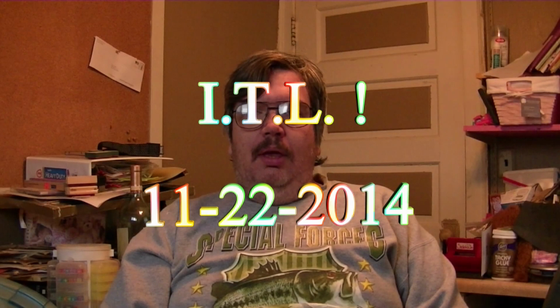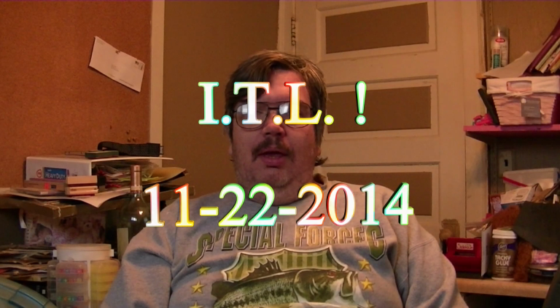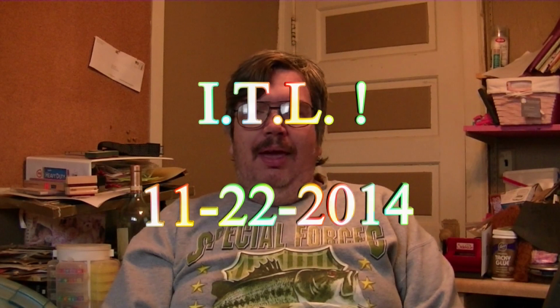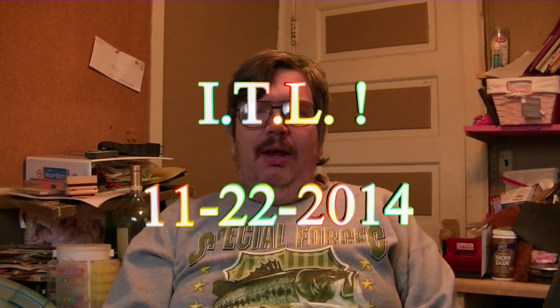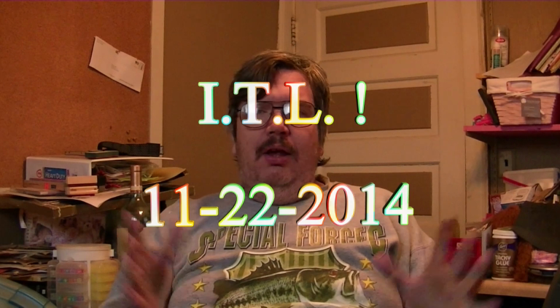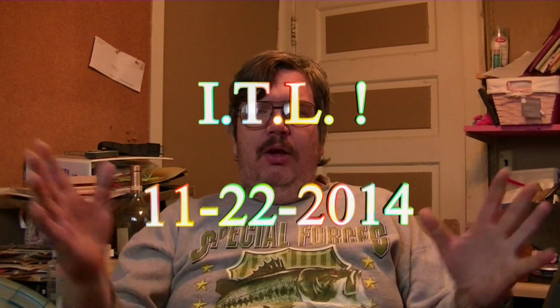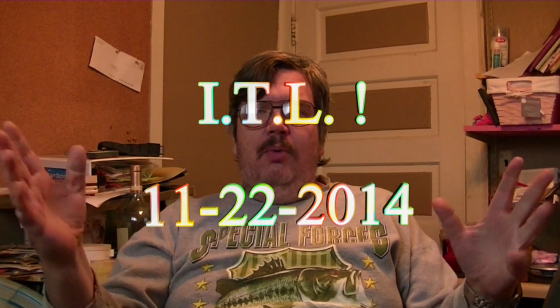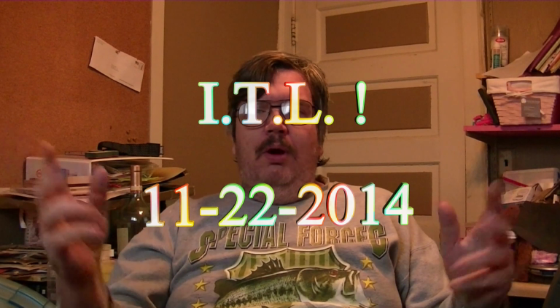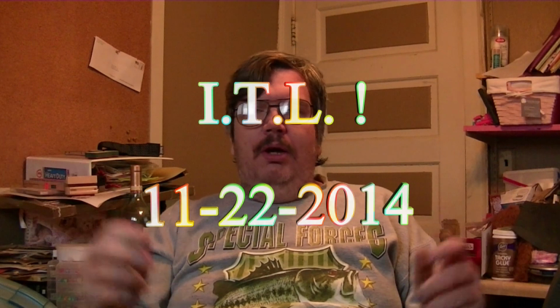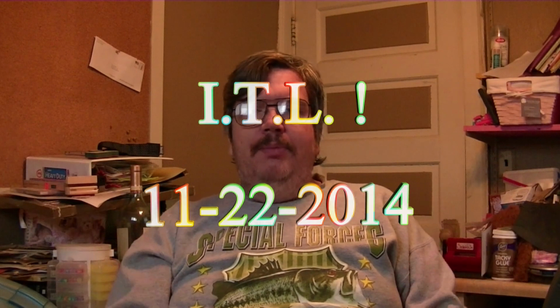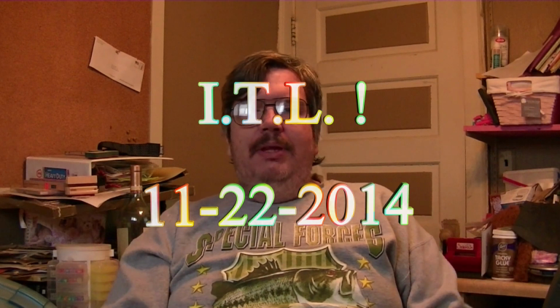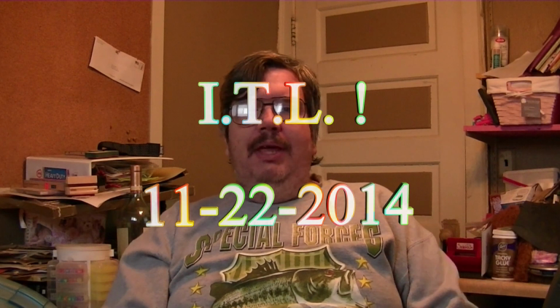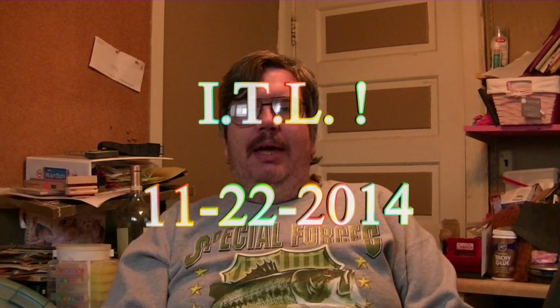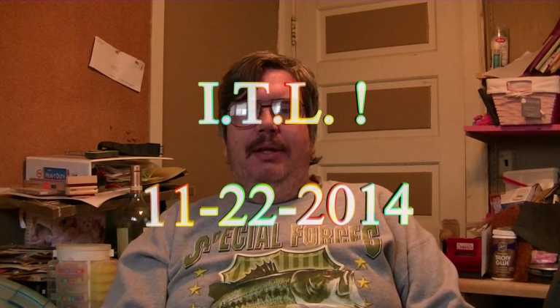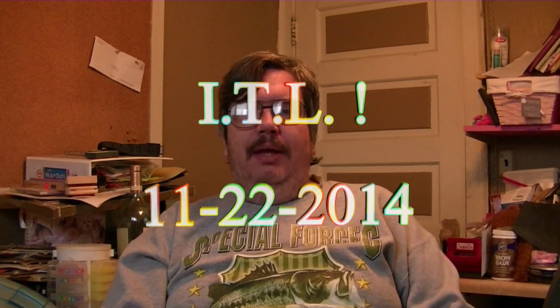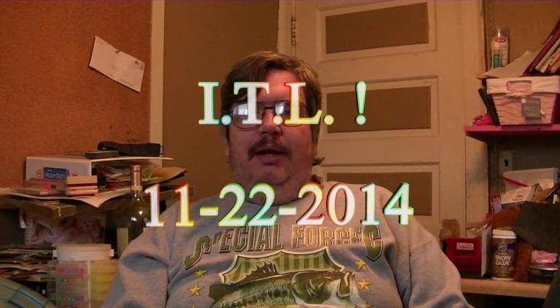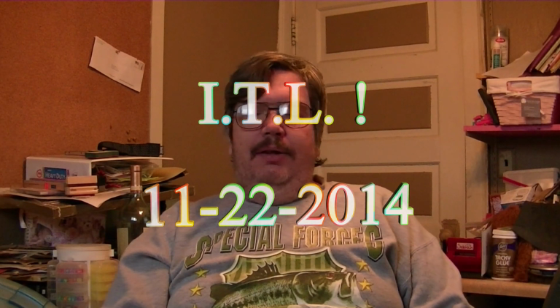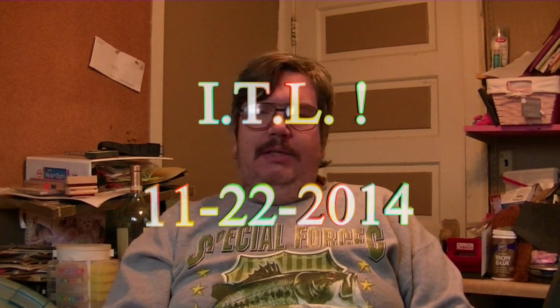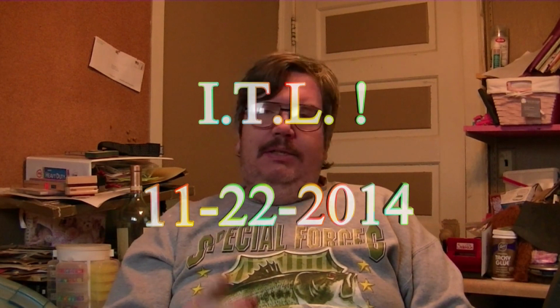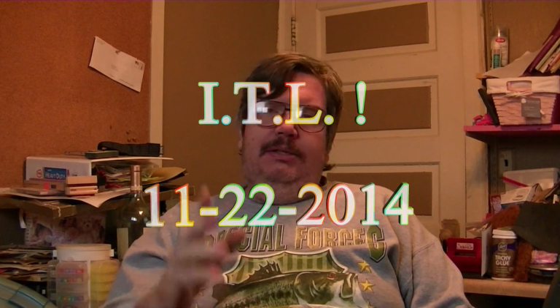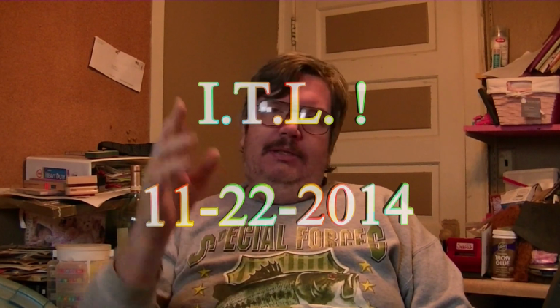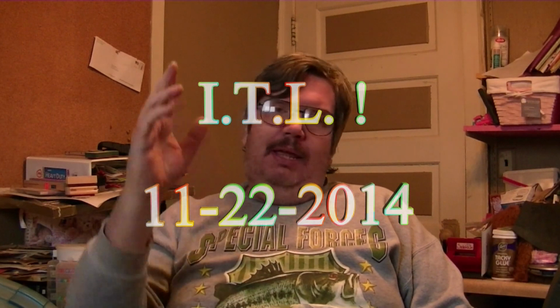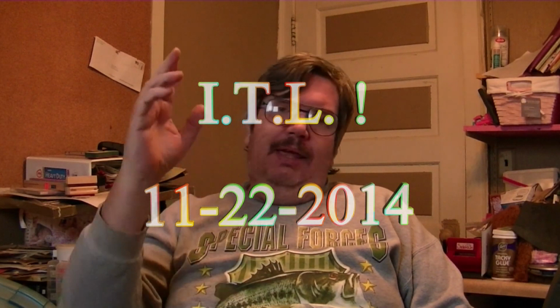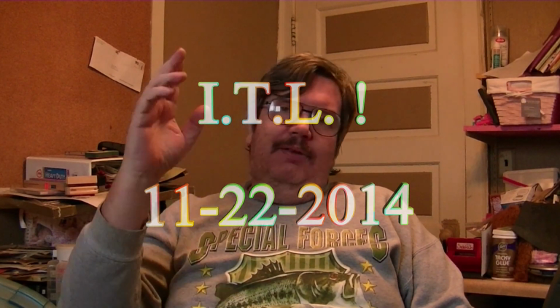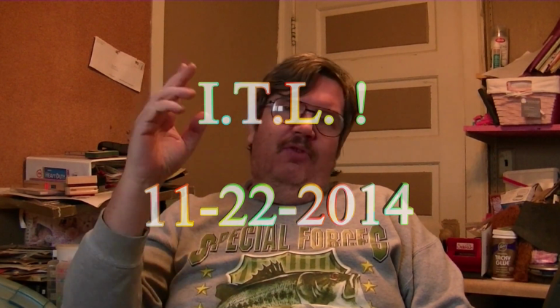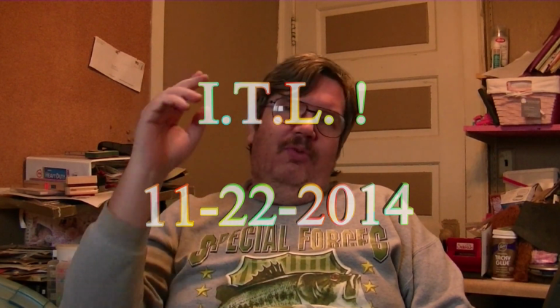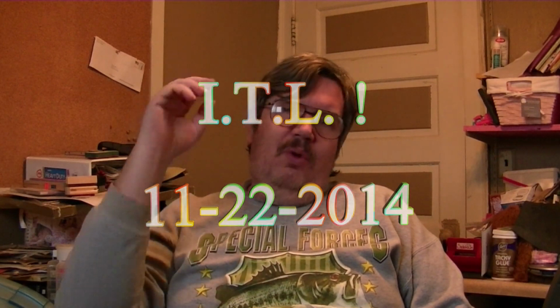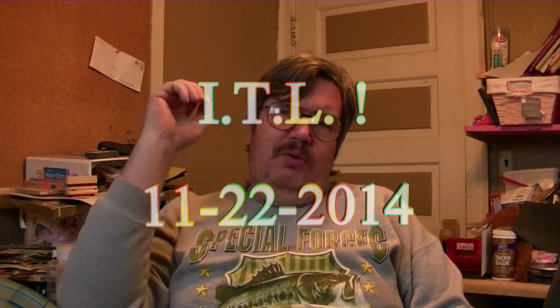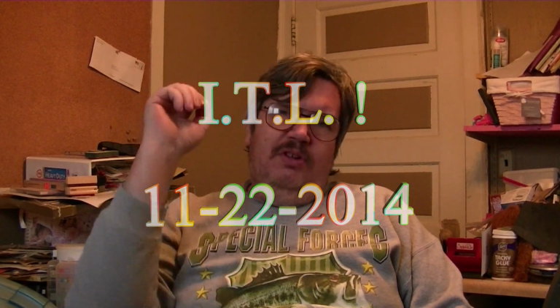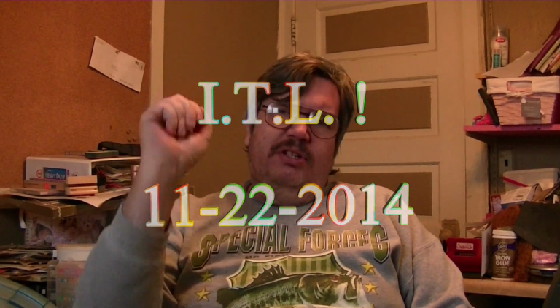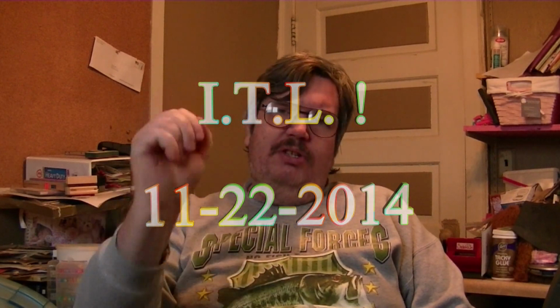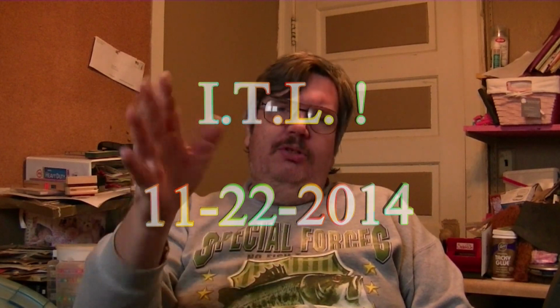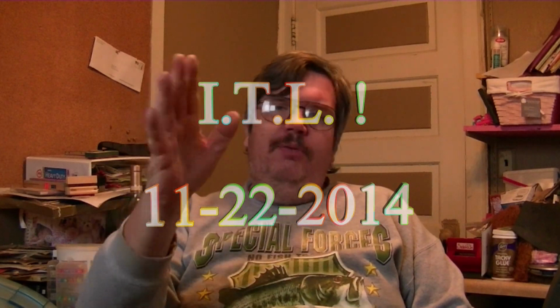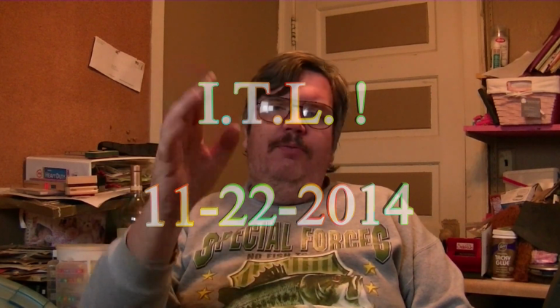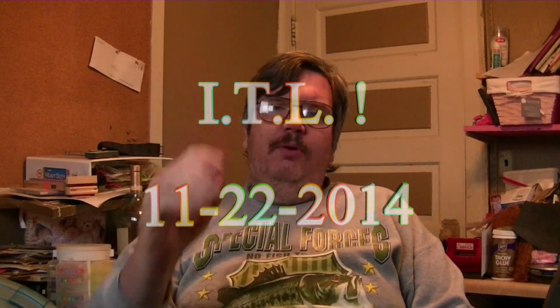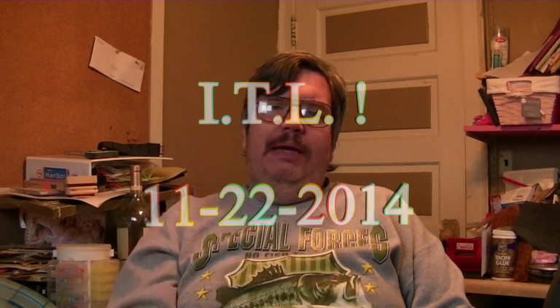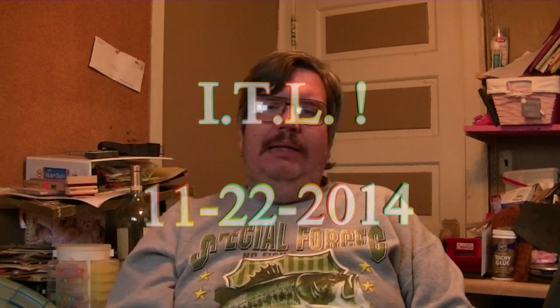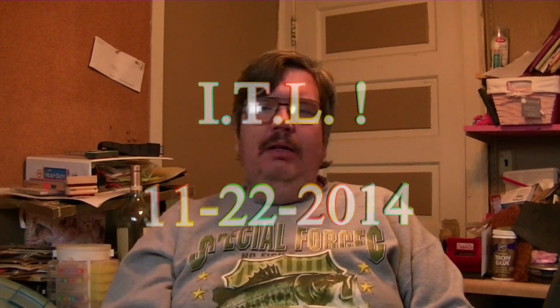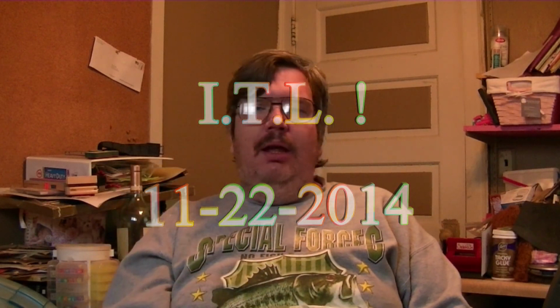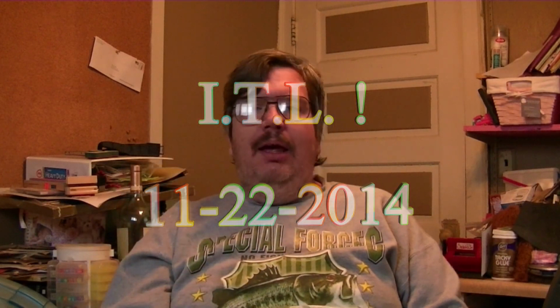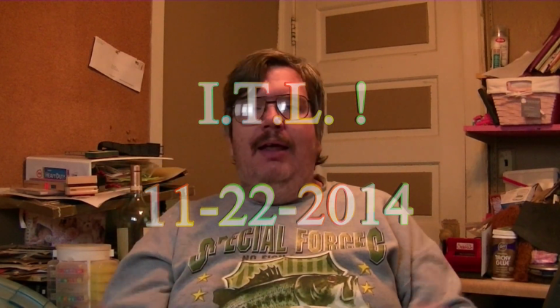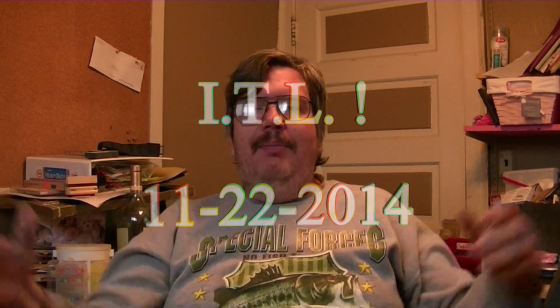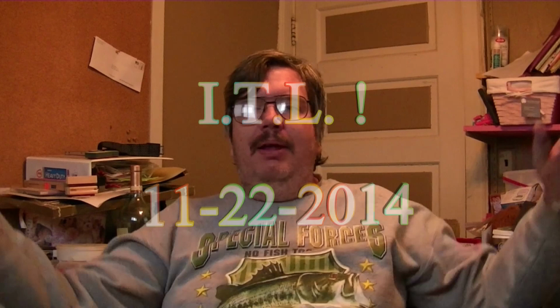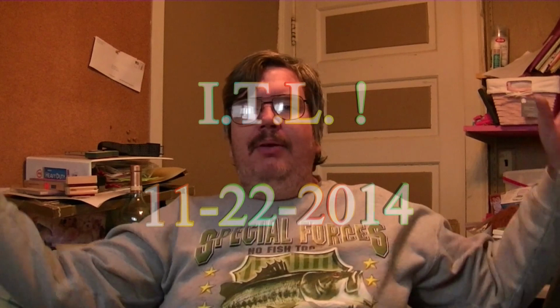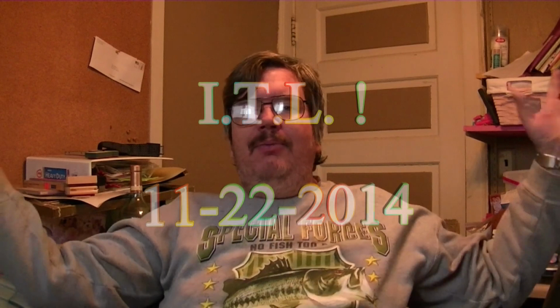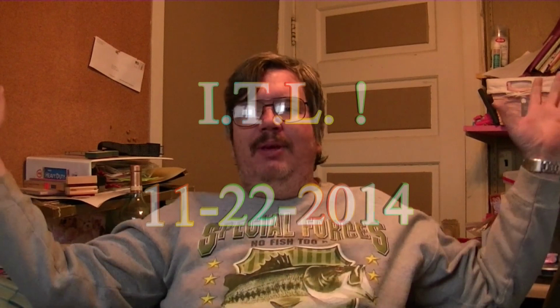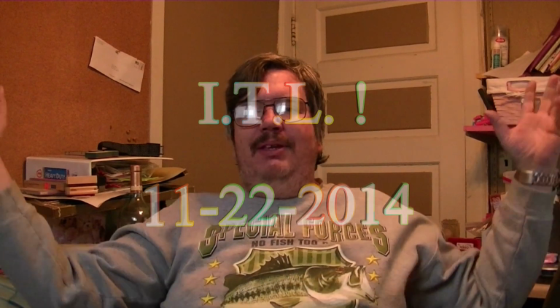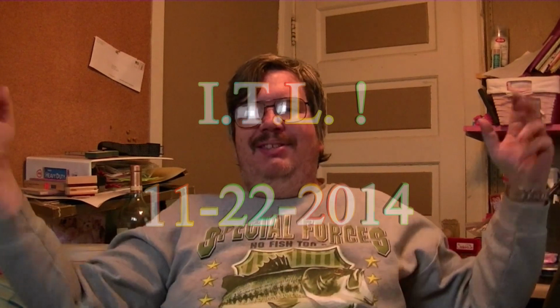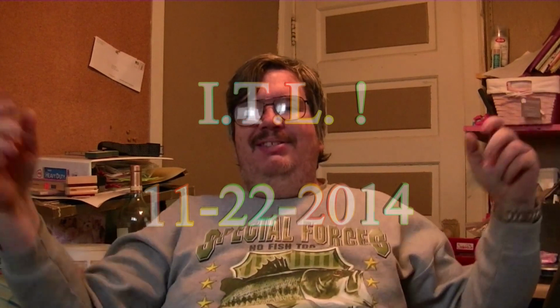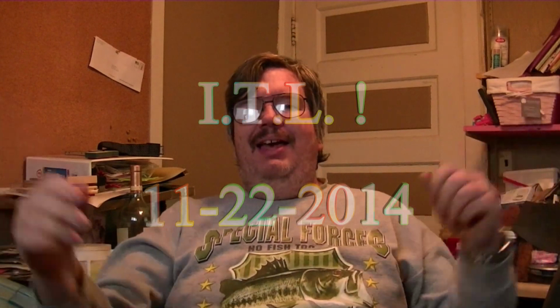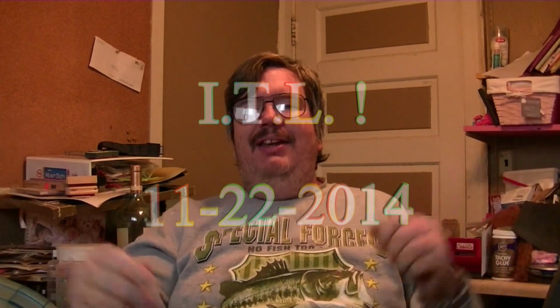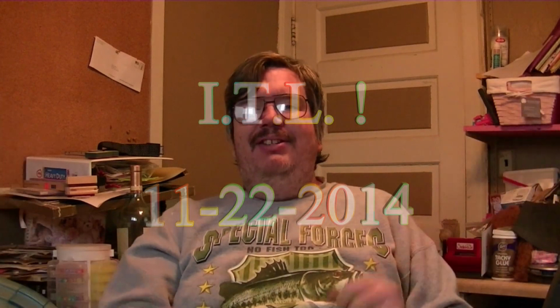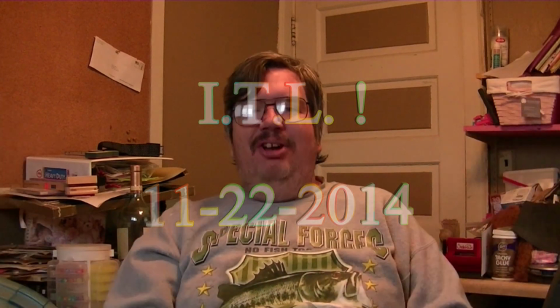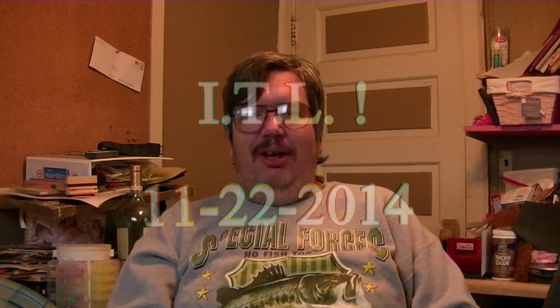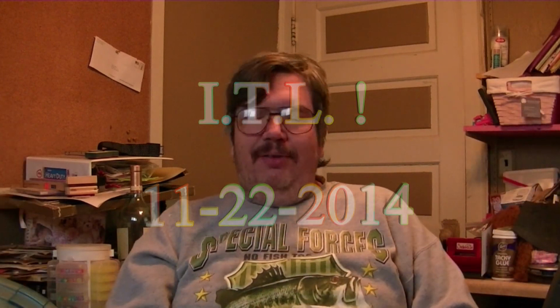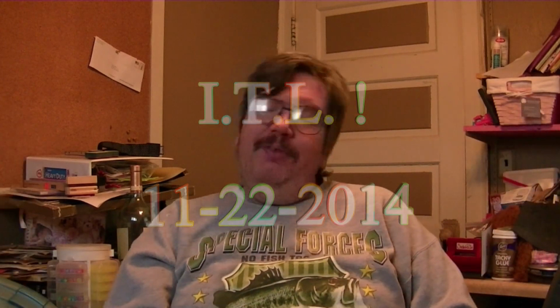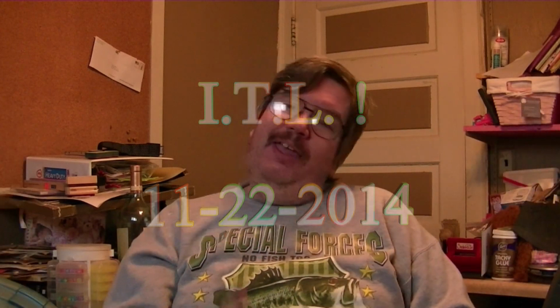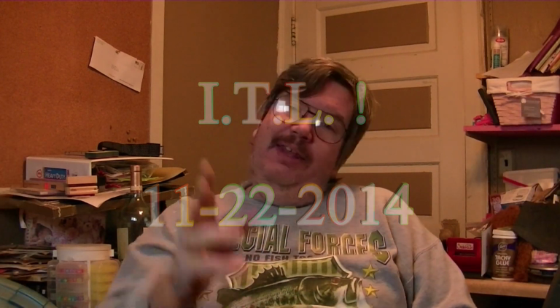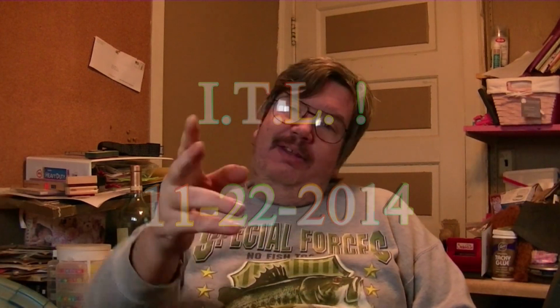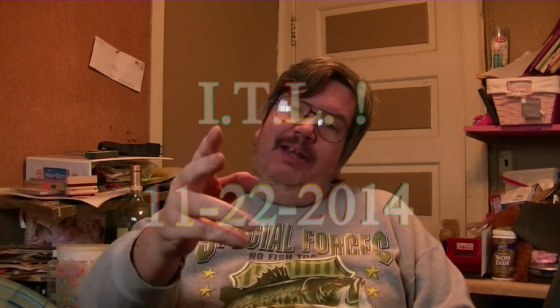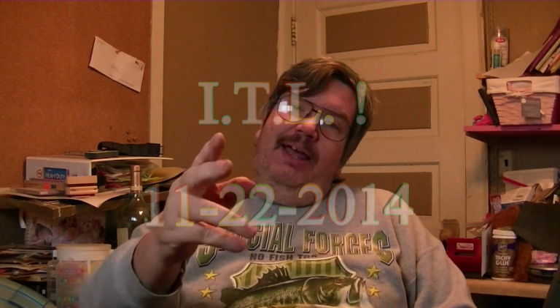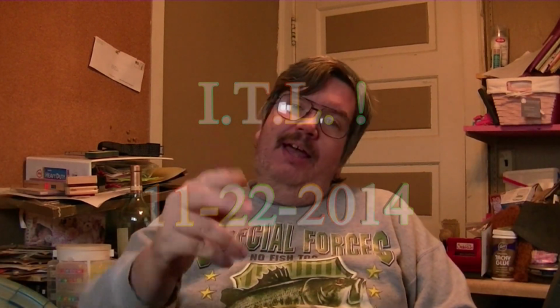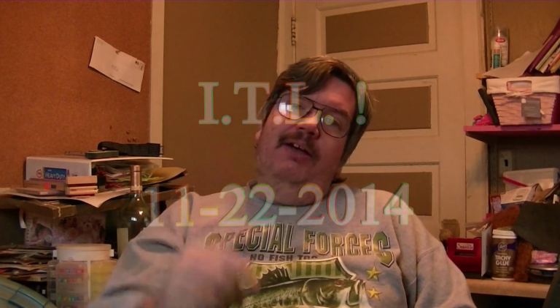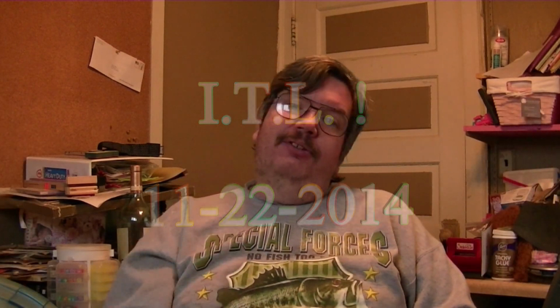Hello! Welcome to the ITL. This stands for — well, originally stood for 'In The Lawn,' but we decided to call it 'In The Lounge.'